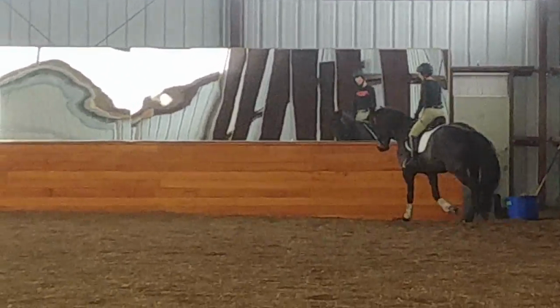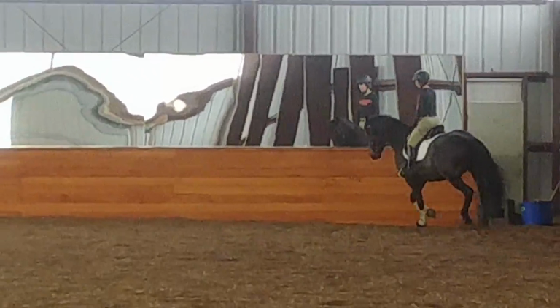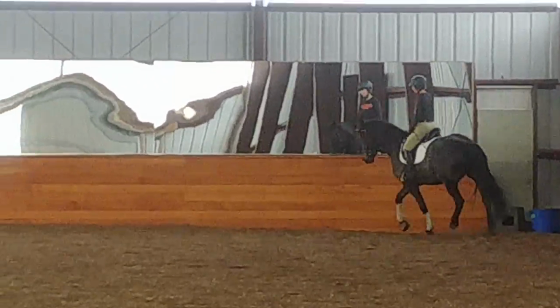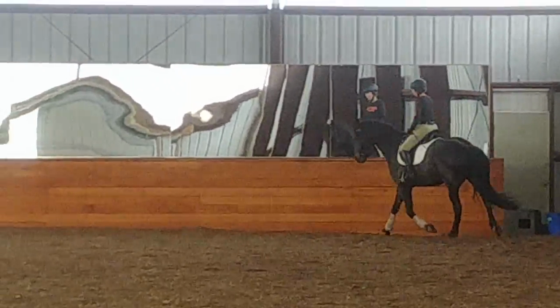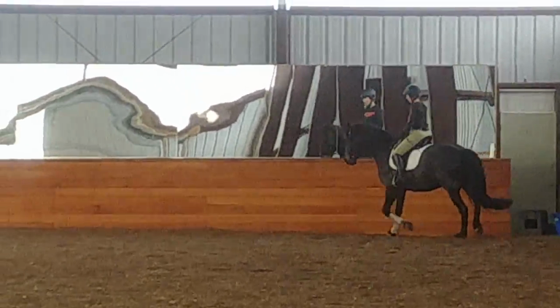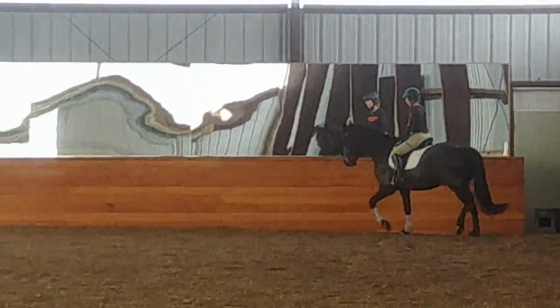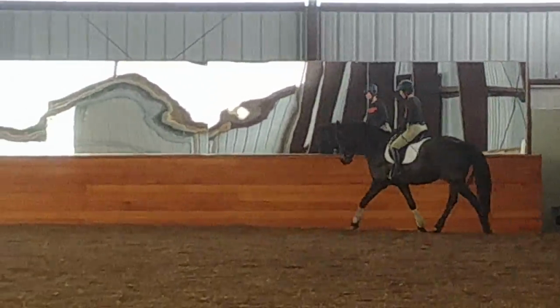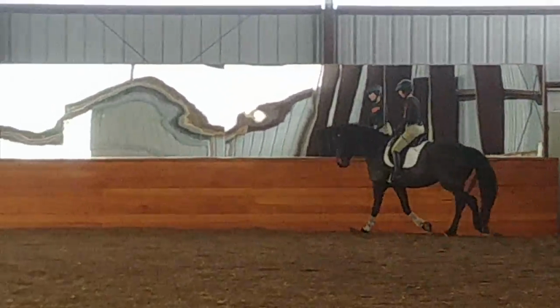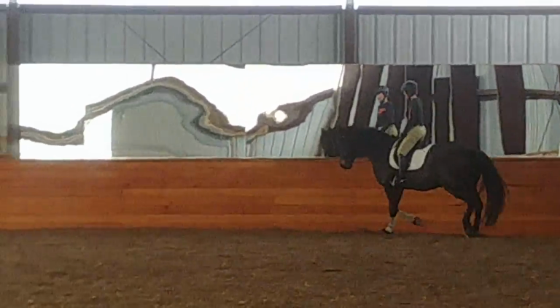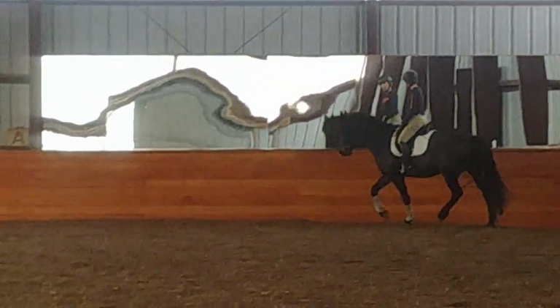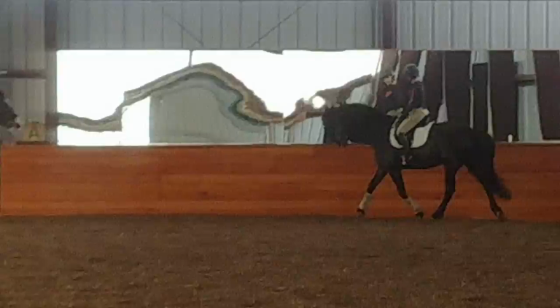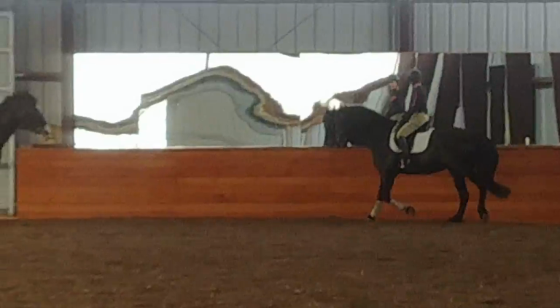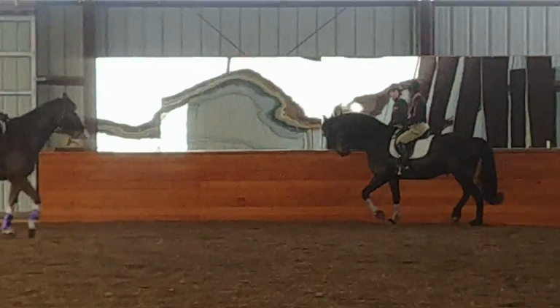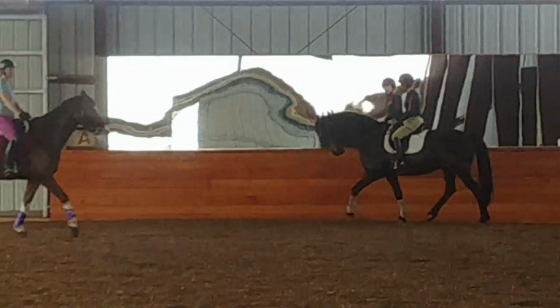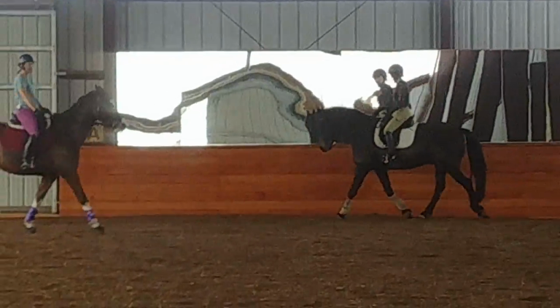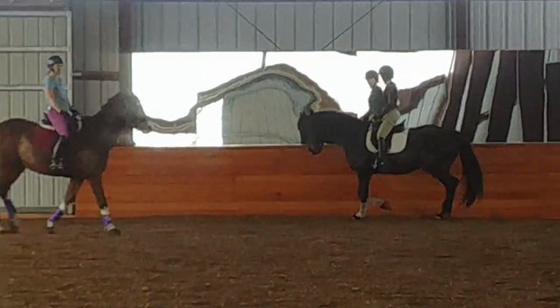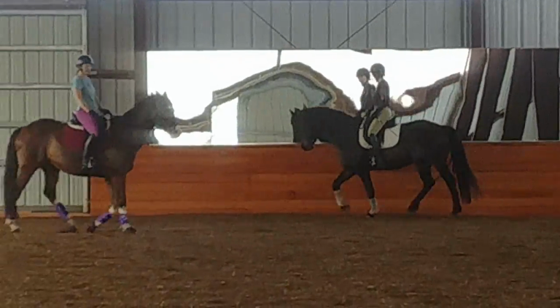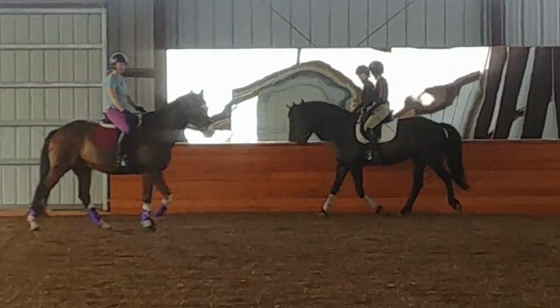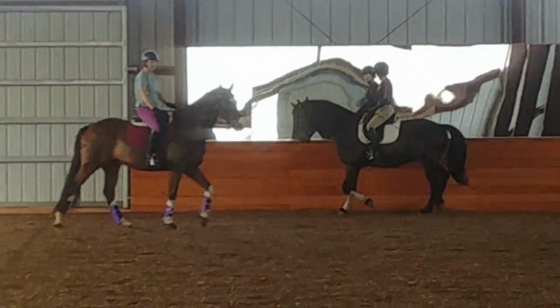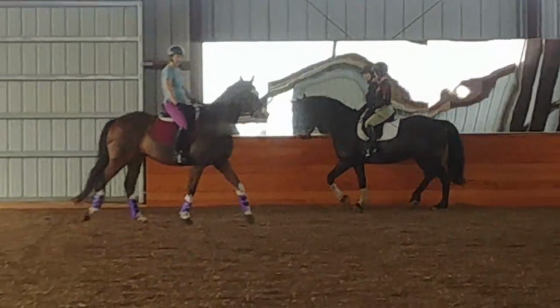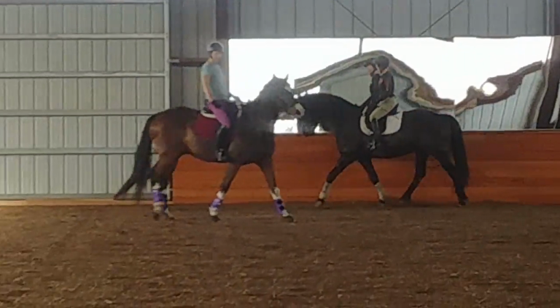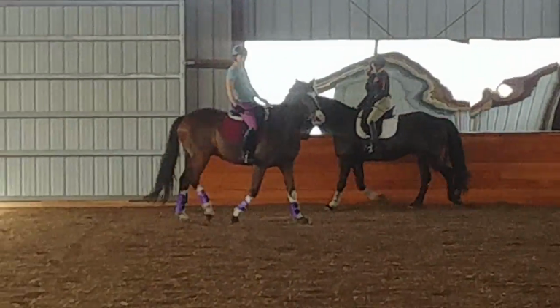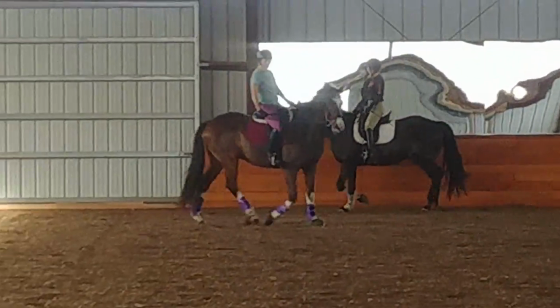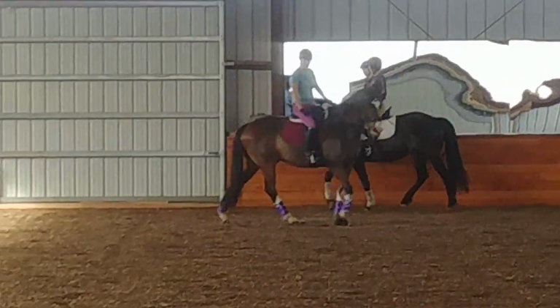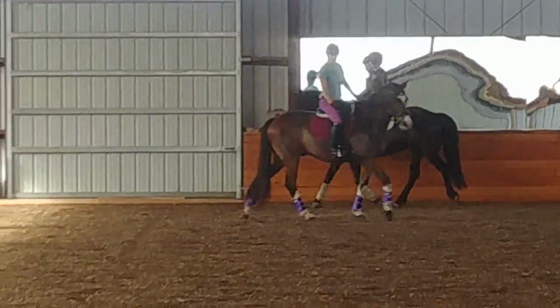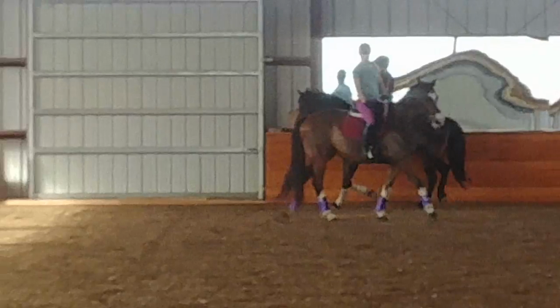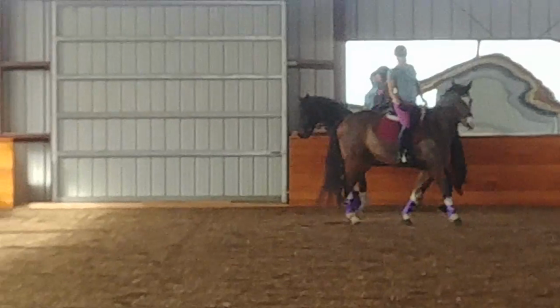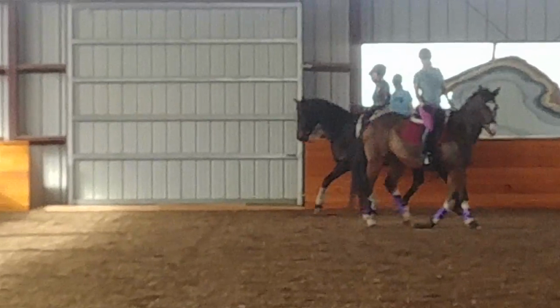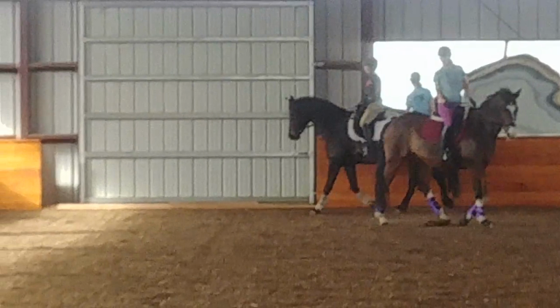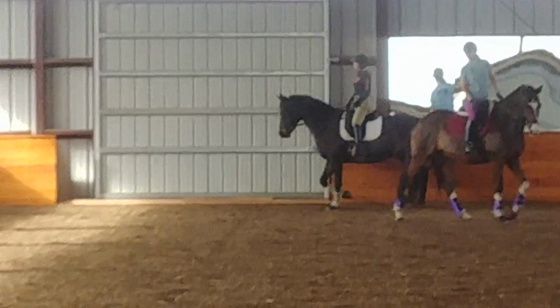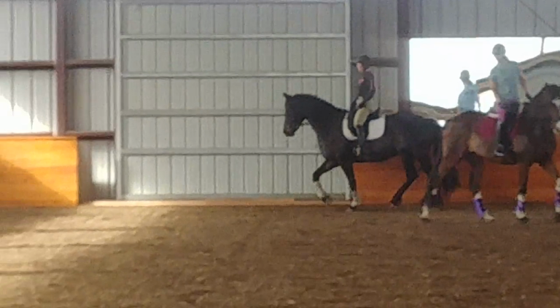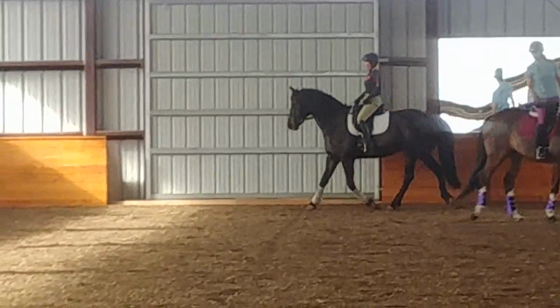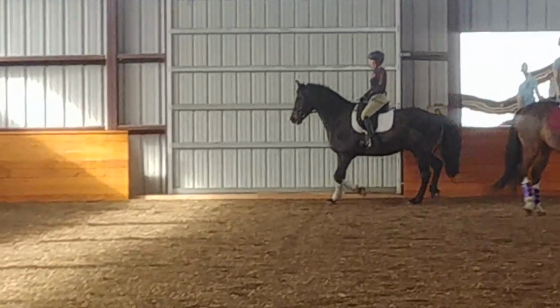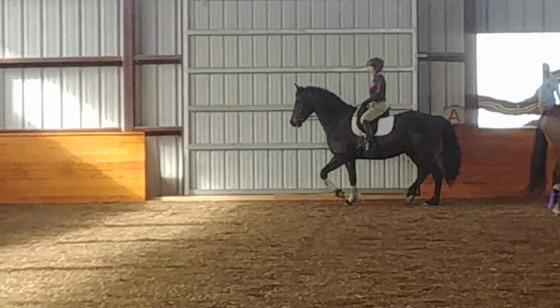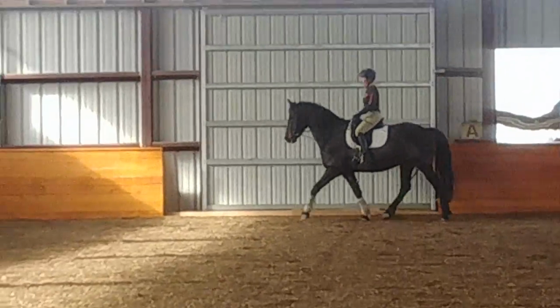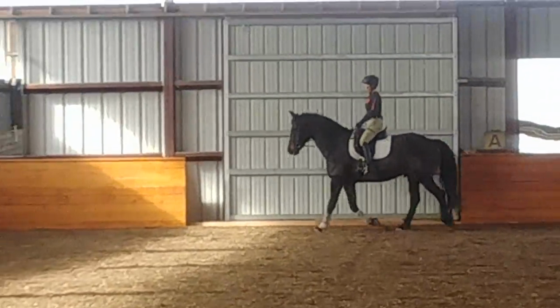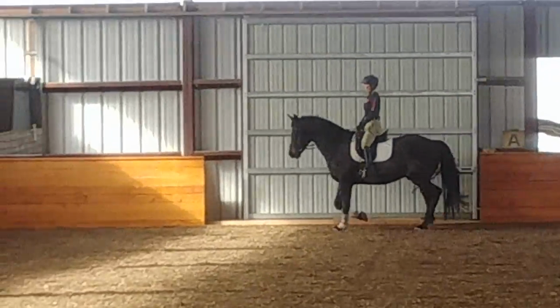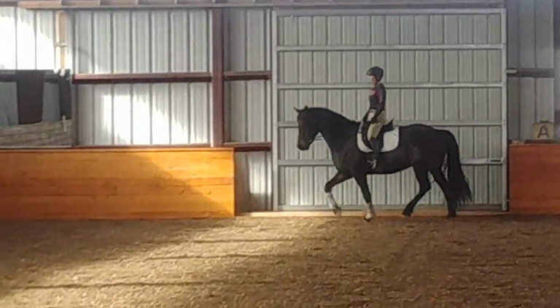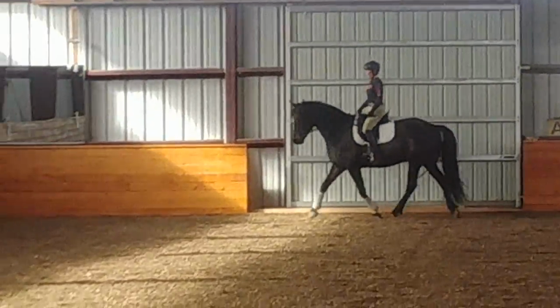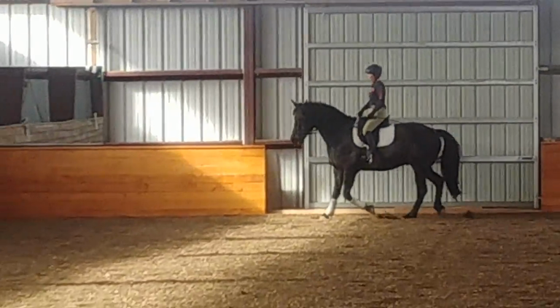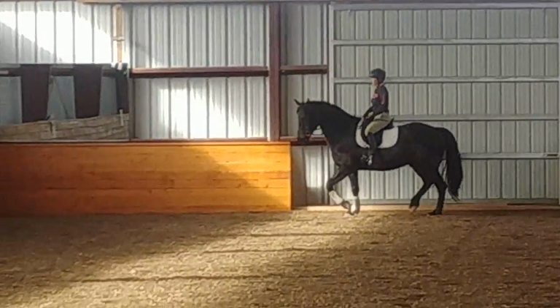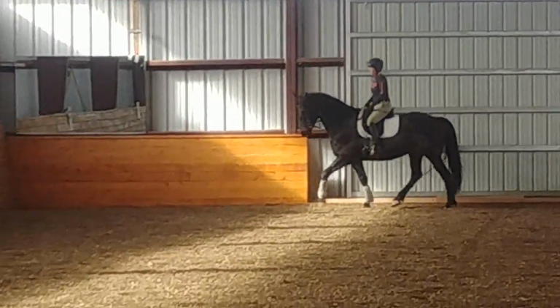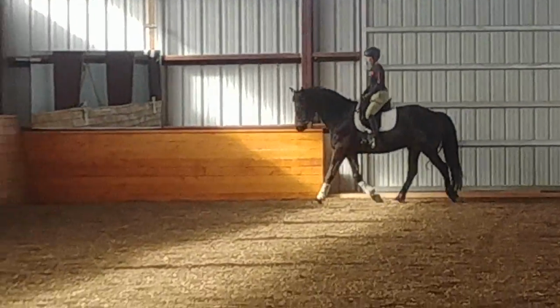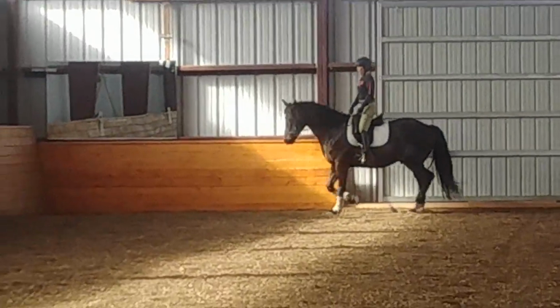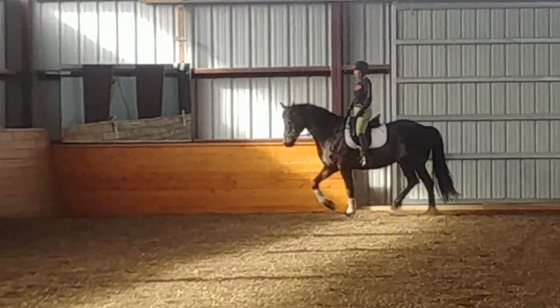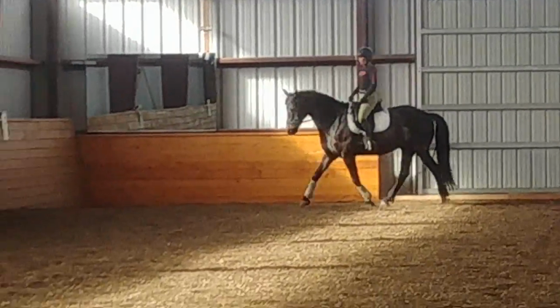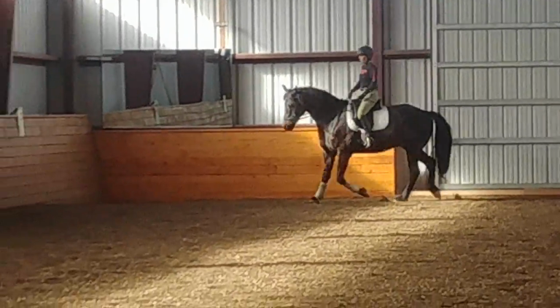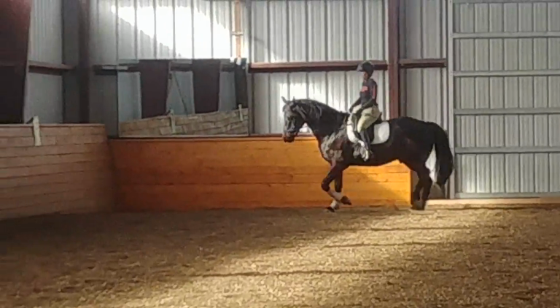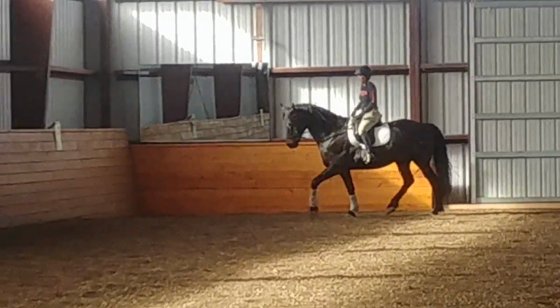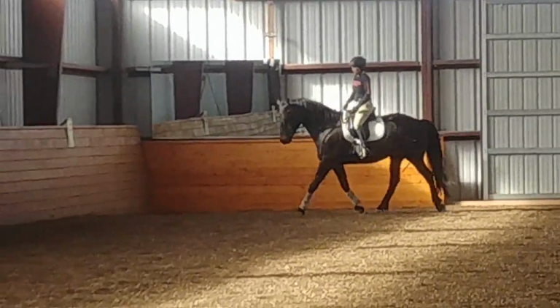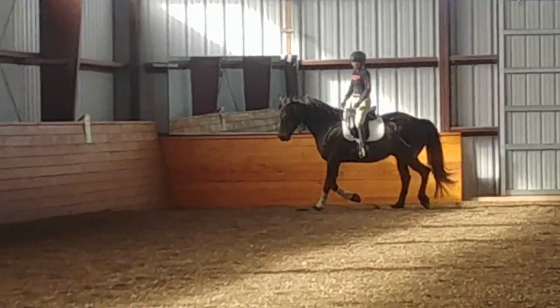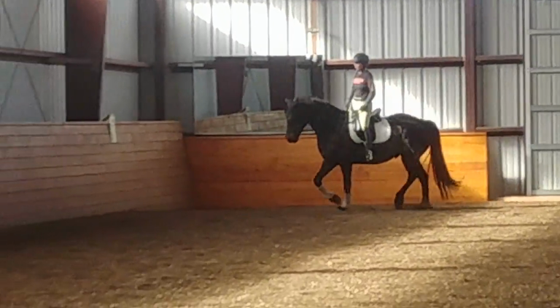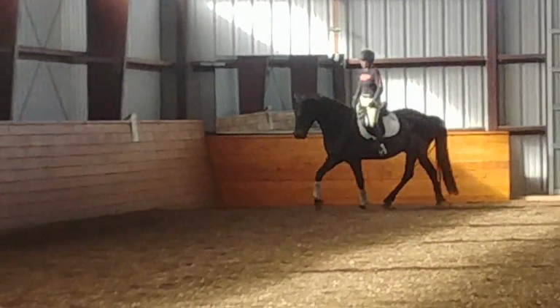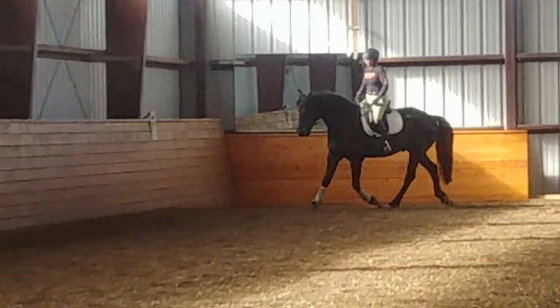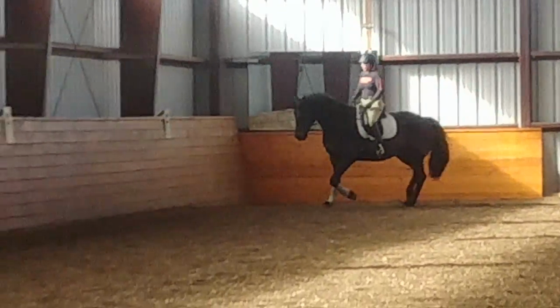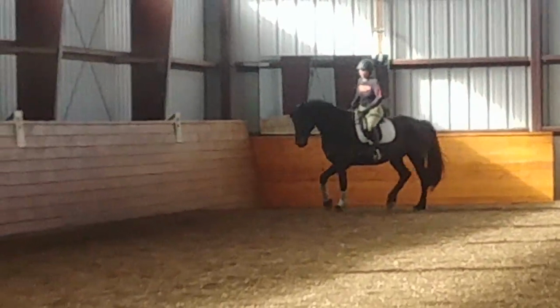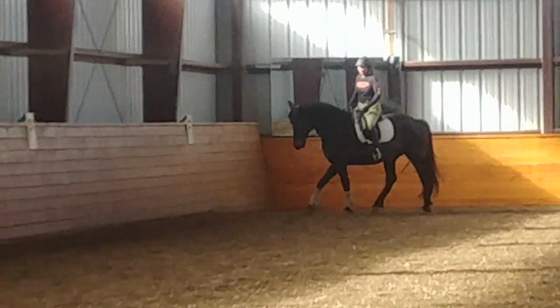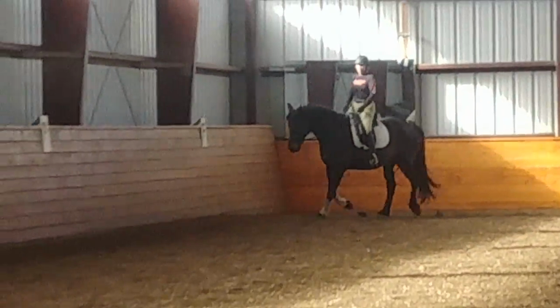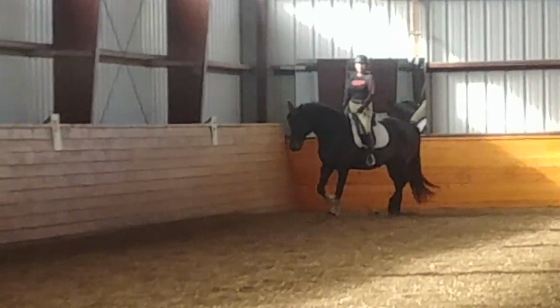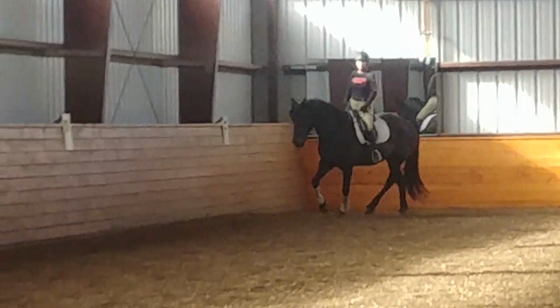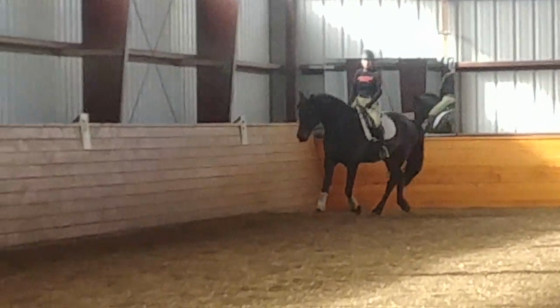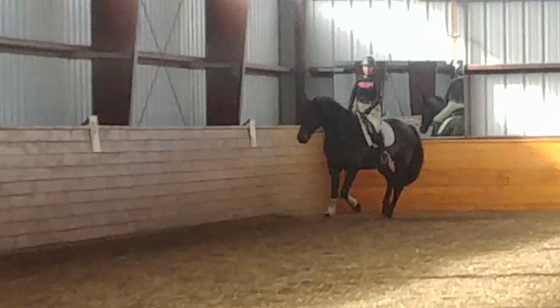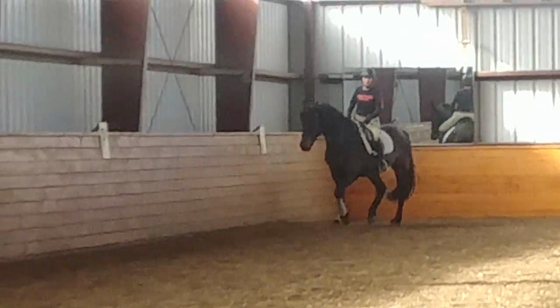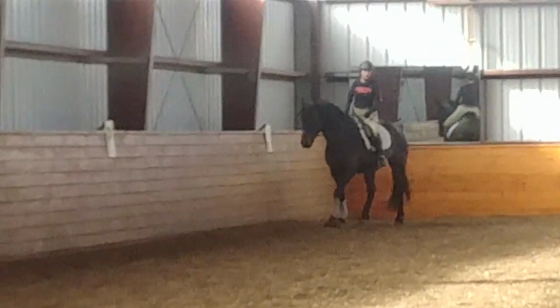If you do one right there, throw your right shoulder back. Yeah, until he gets through the outside brain.